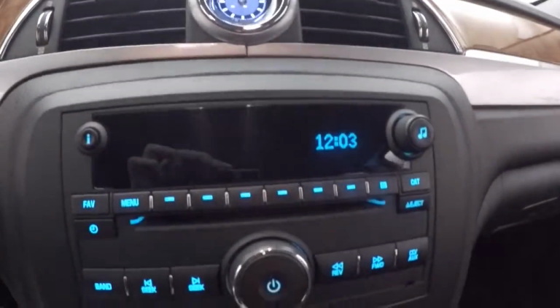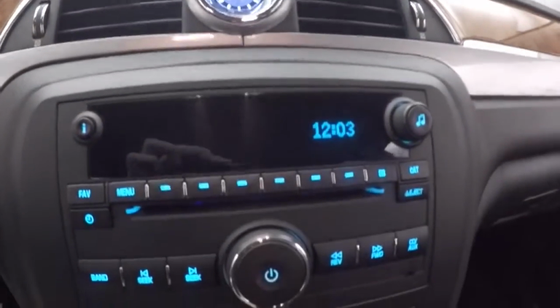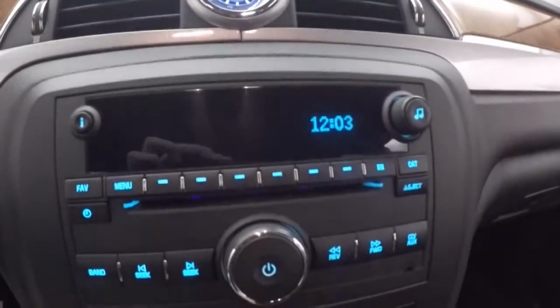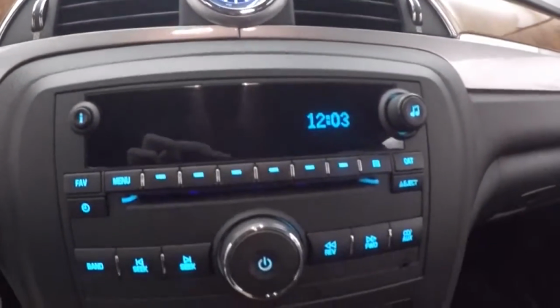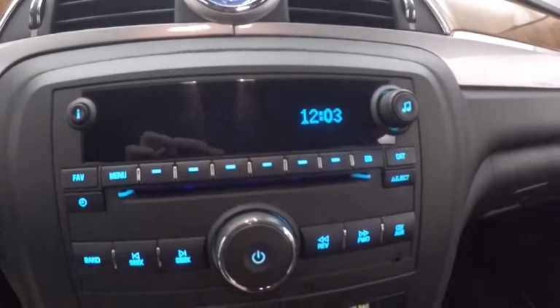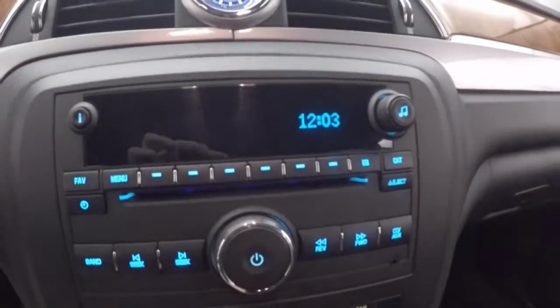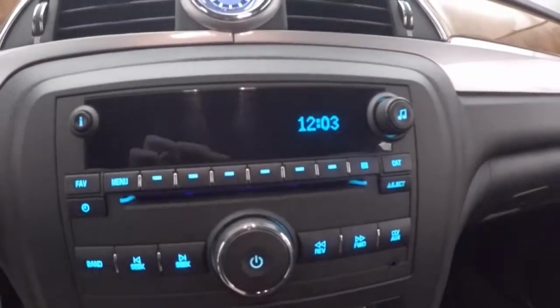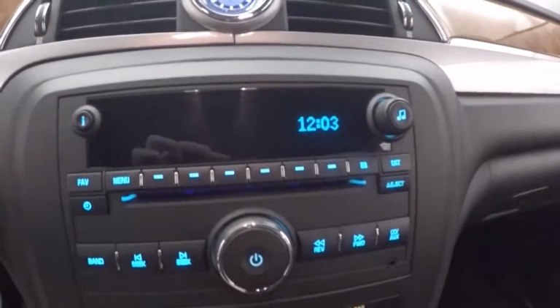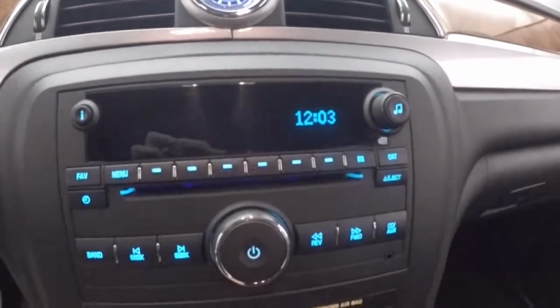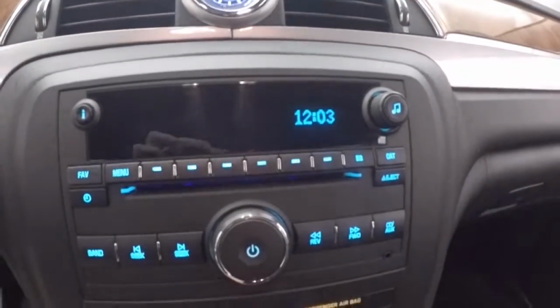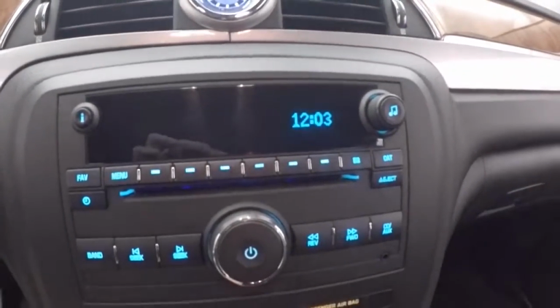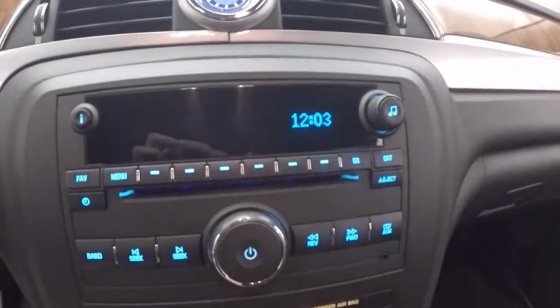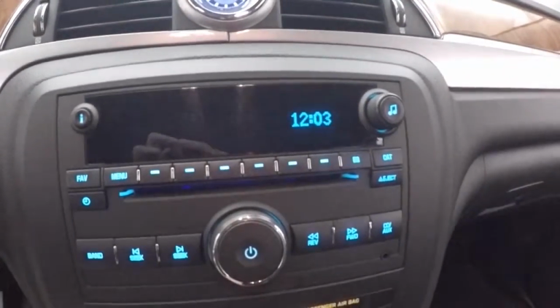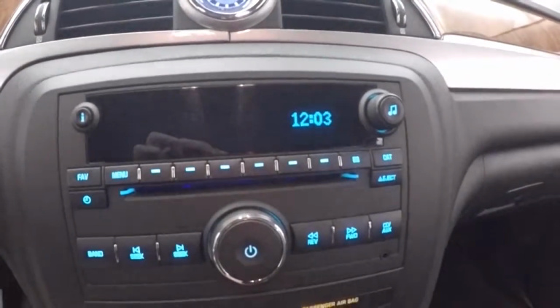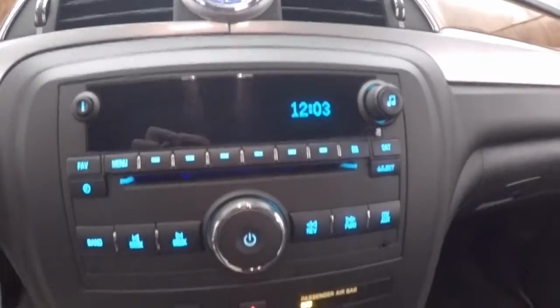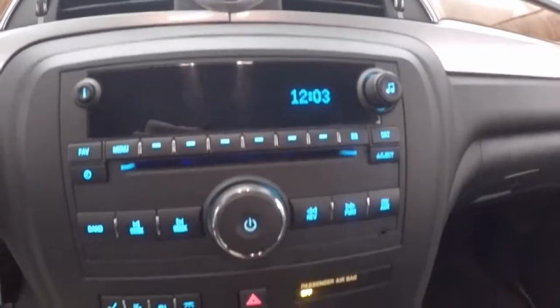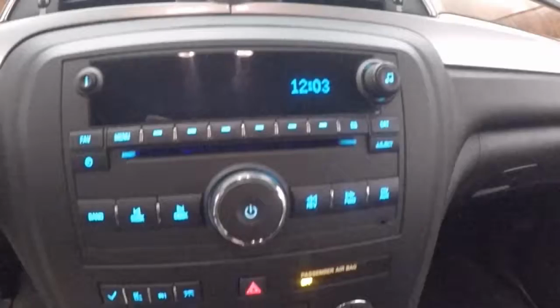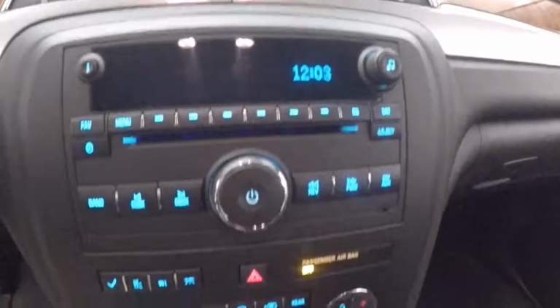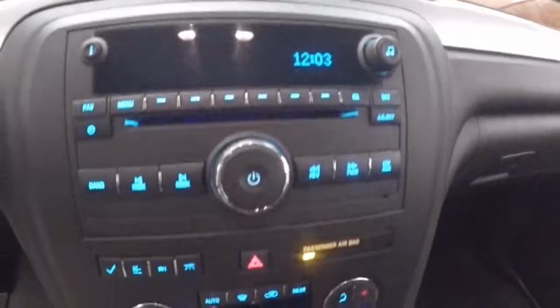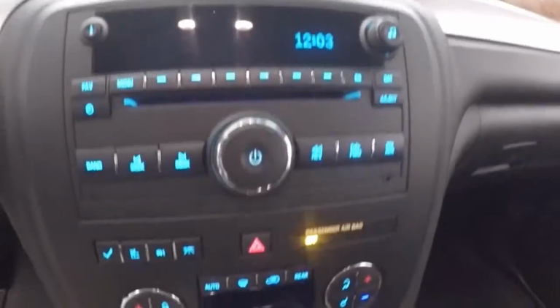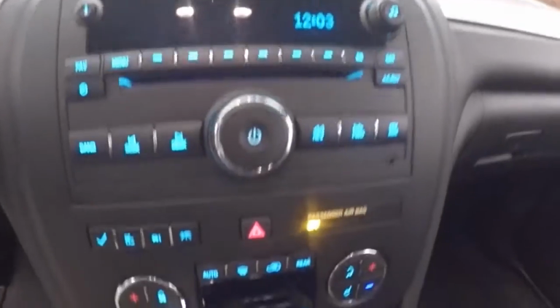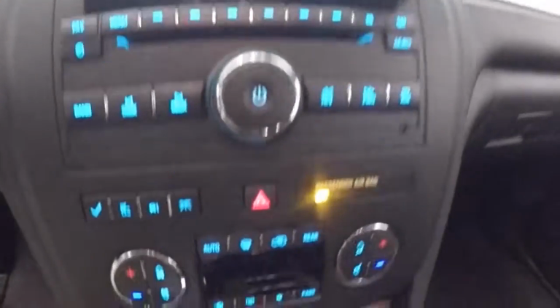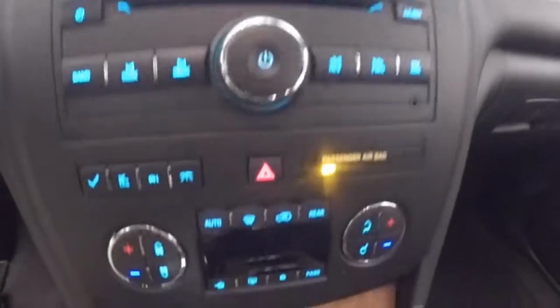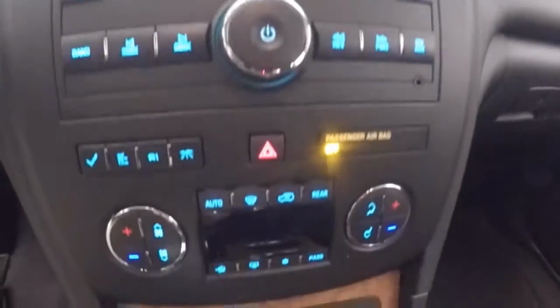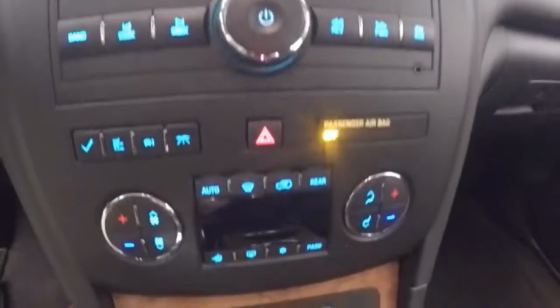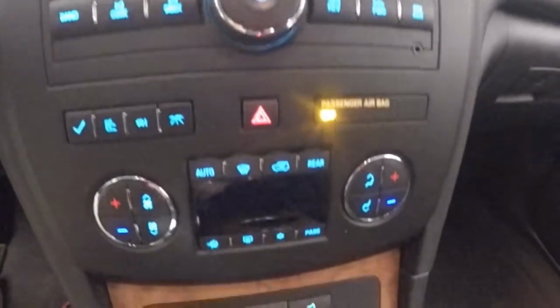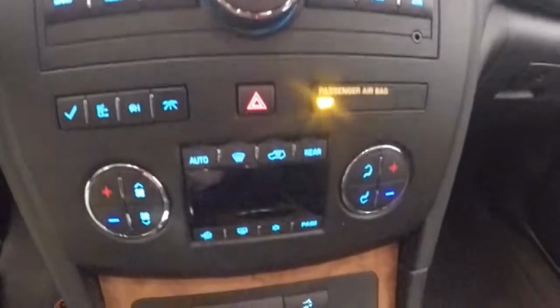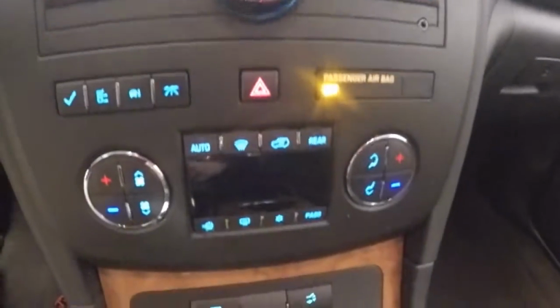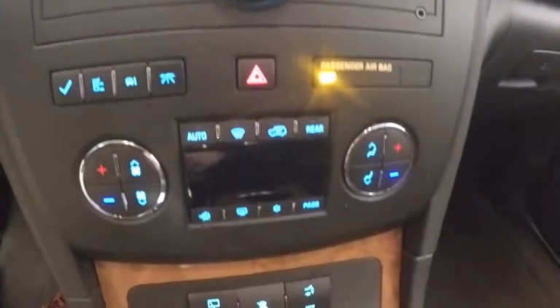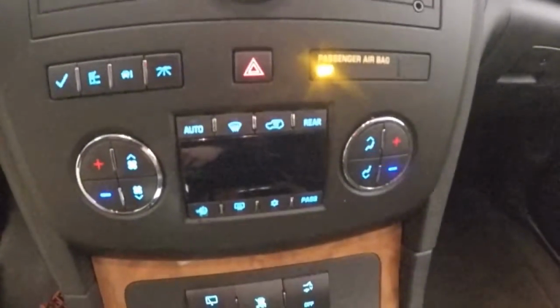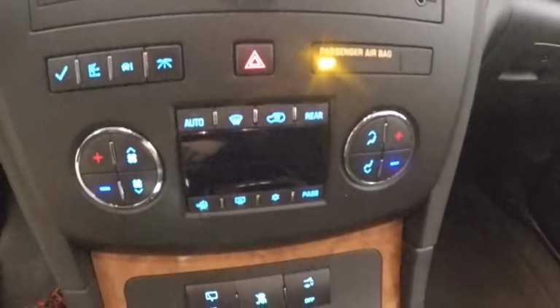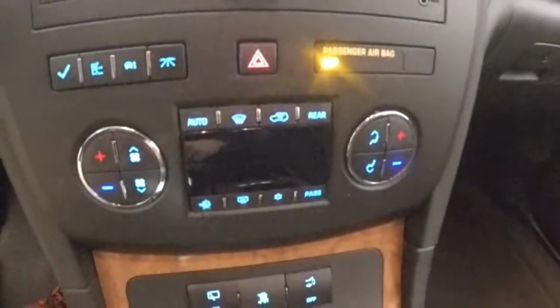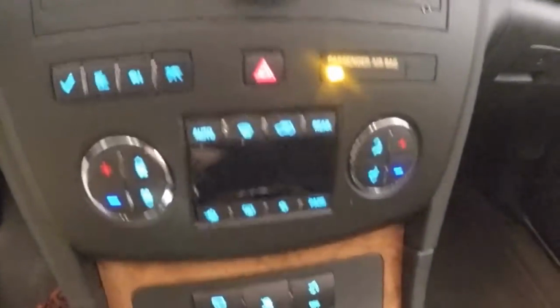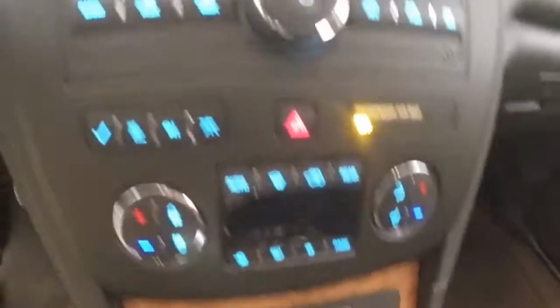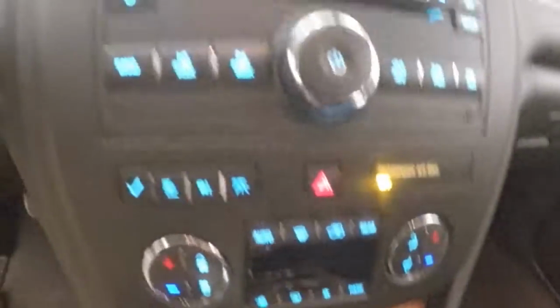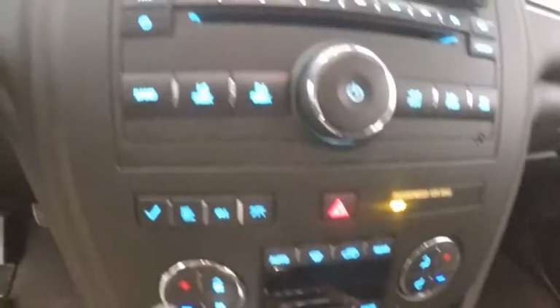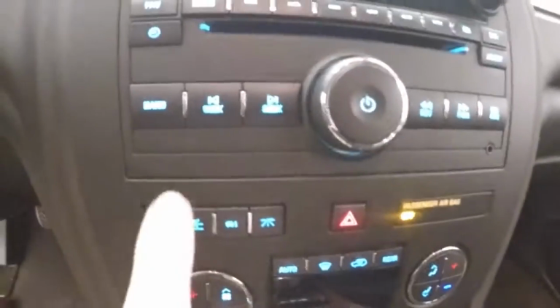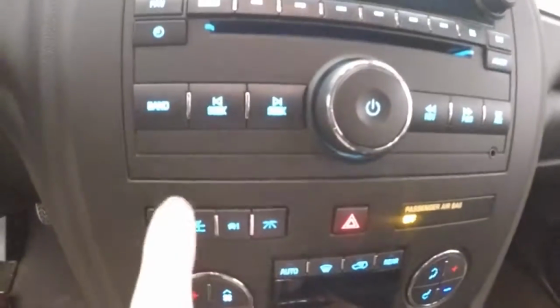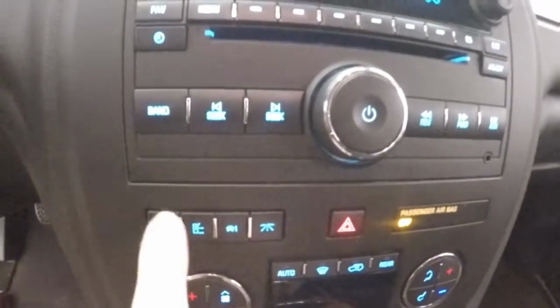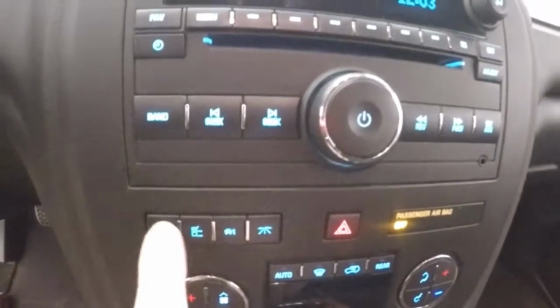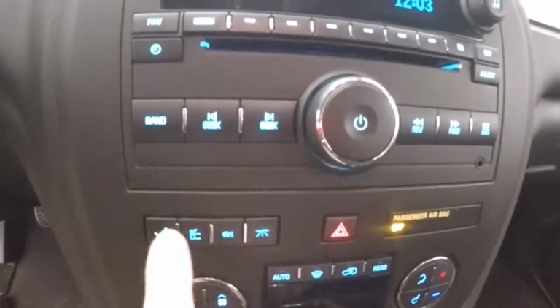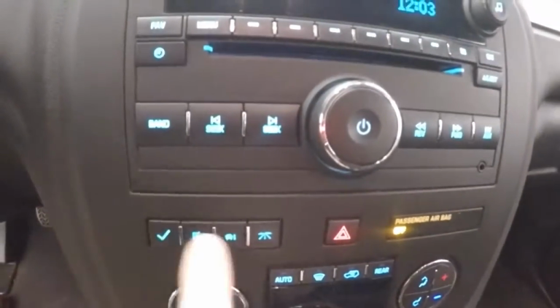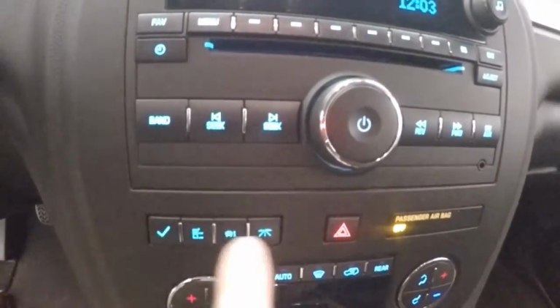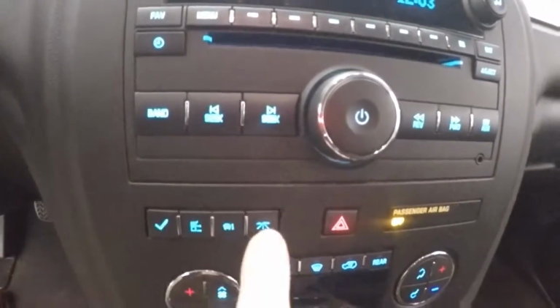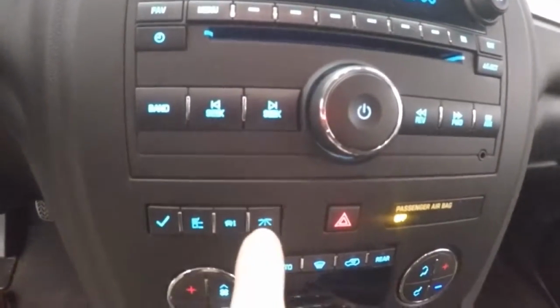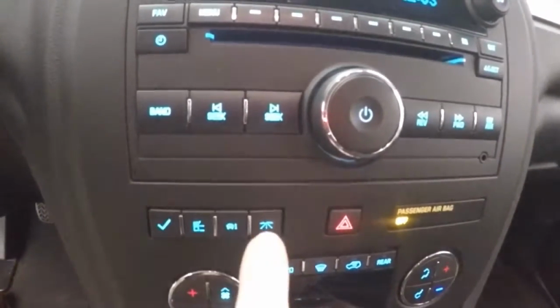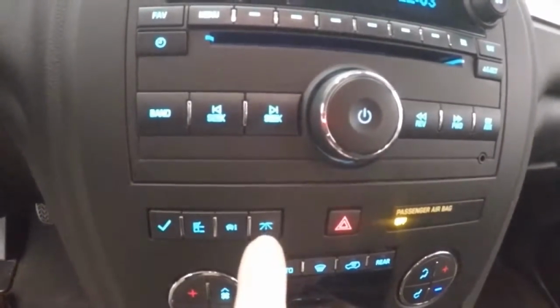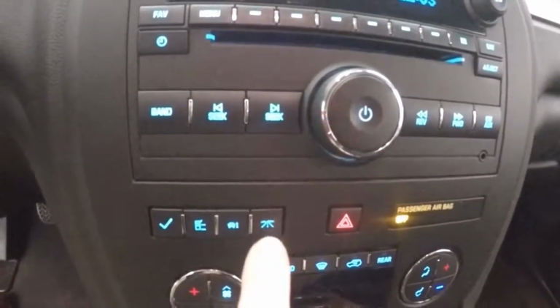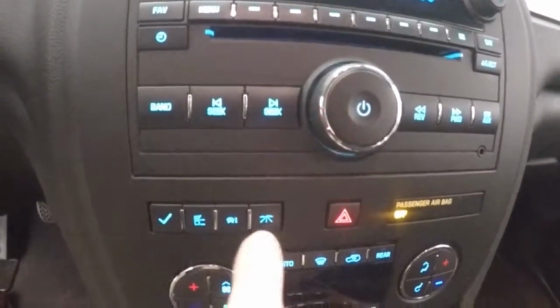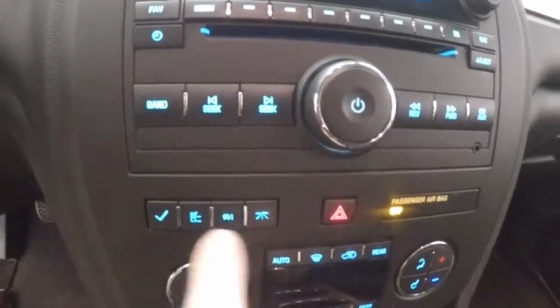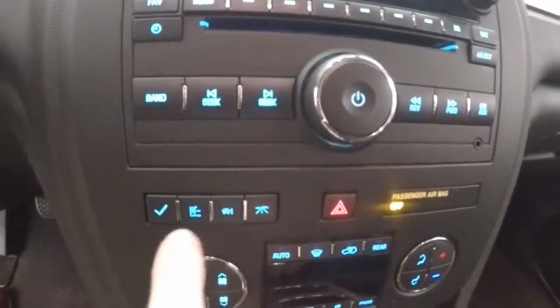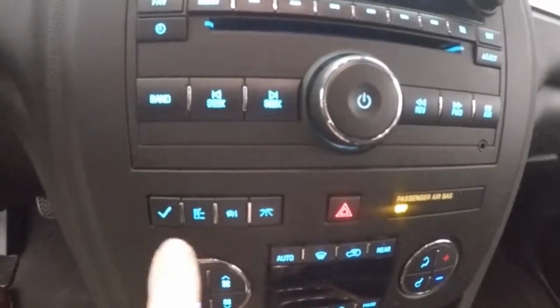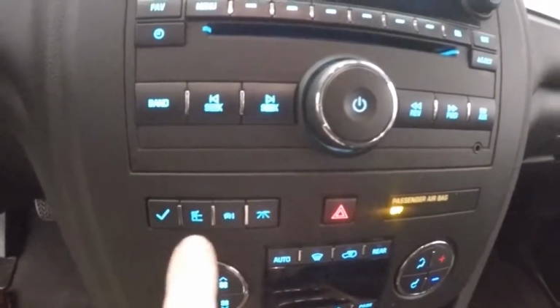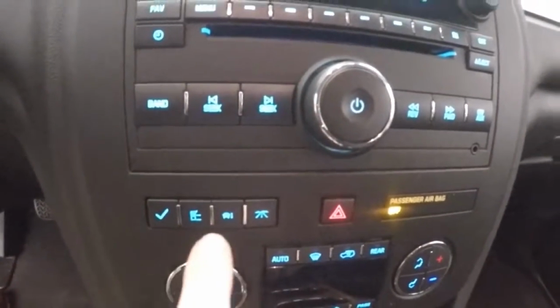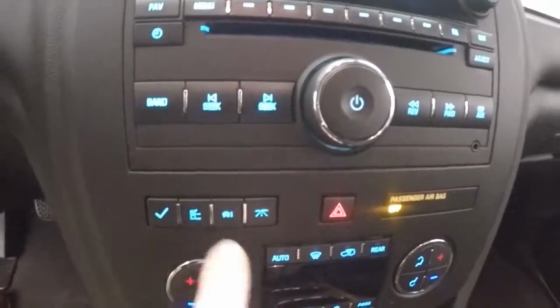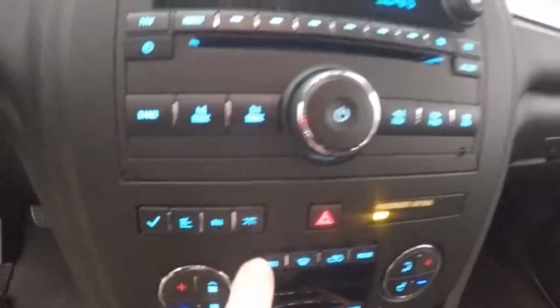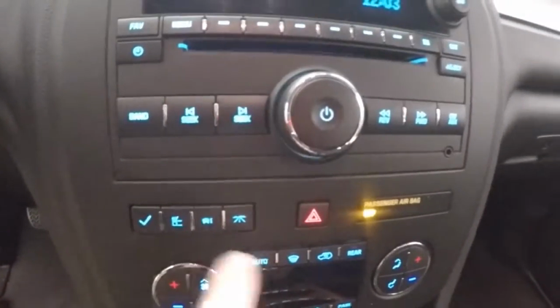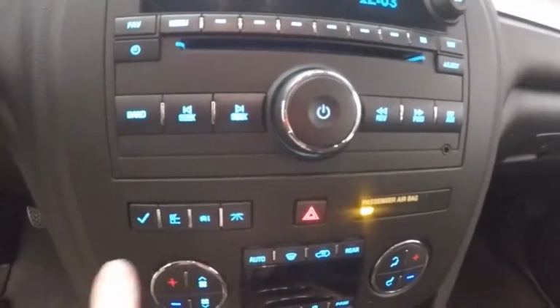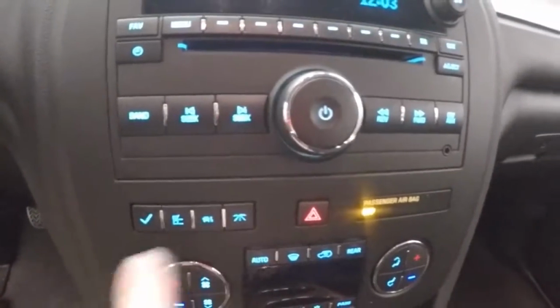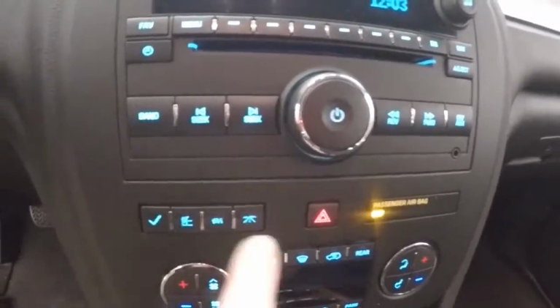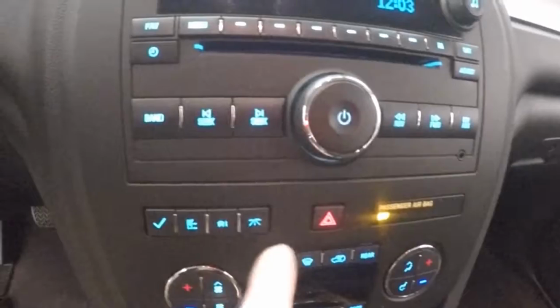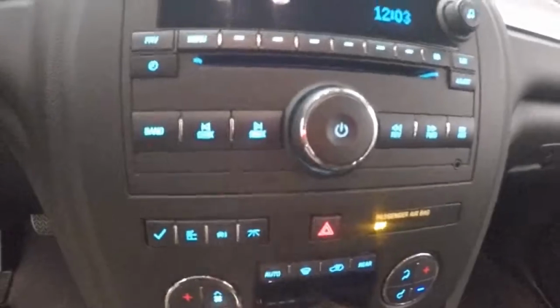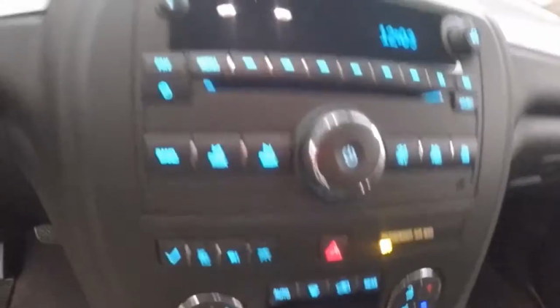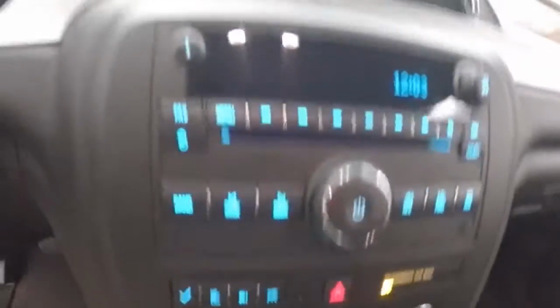Nice analog clock, along with your stereo controls. Dual climate control. All your menu buttons are right there.